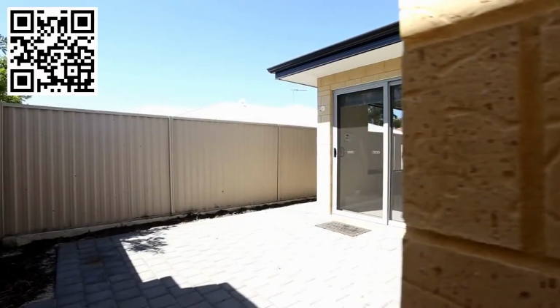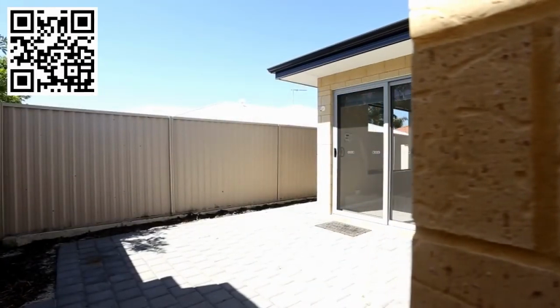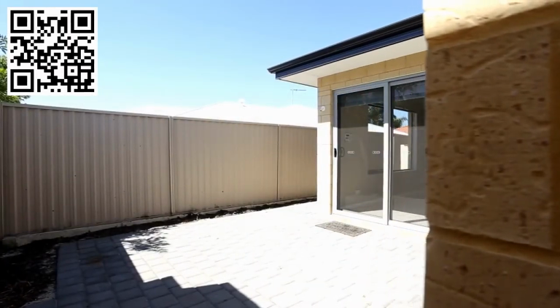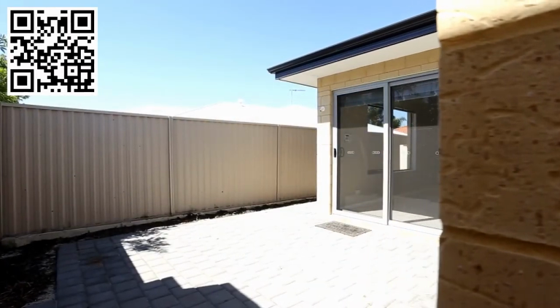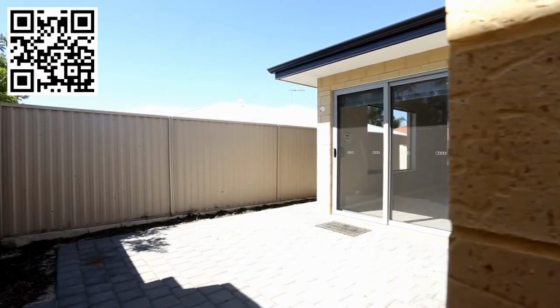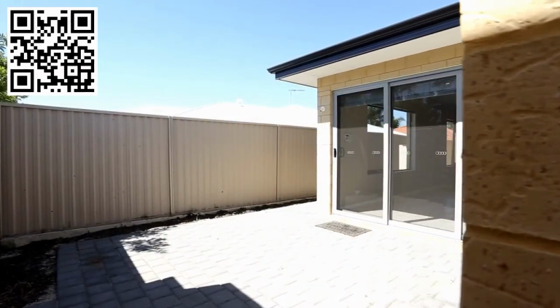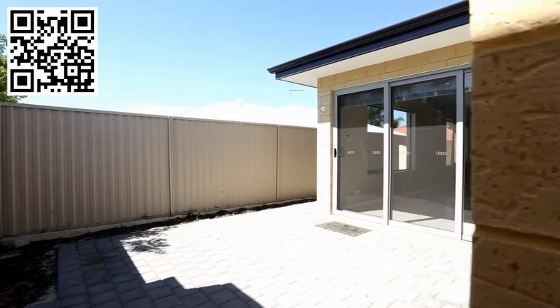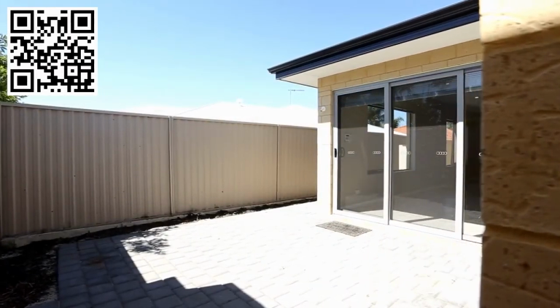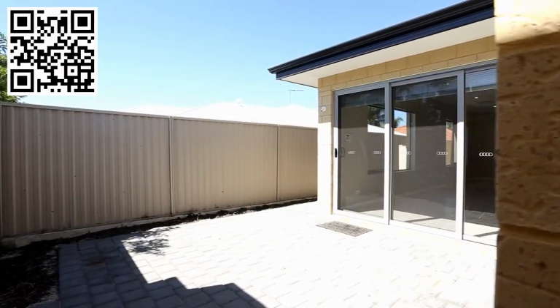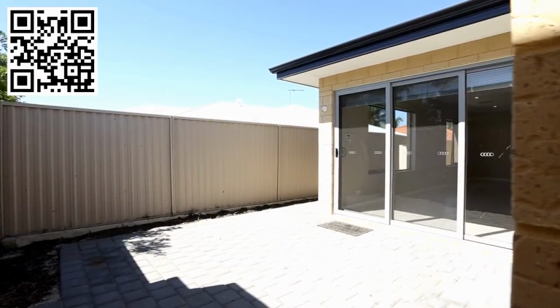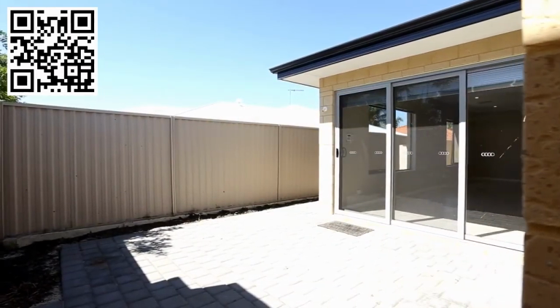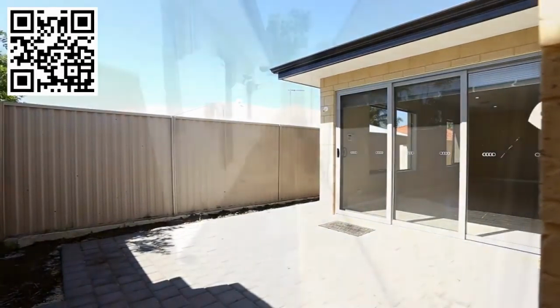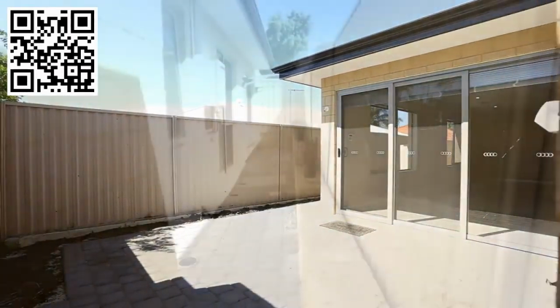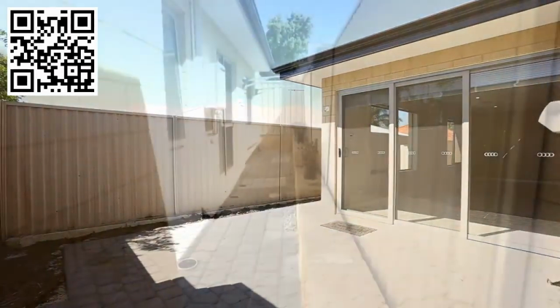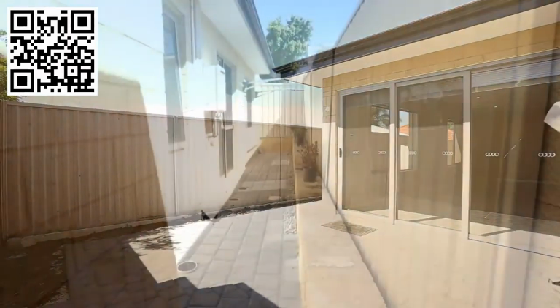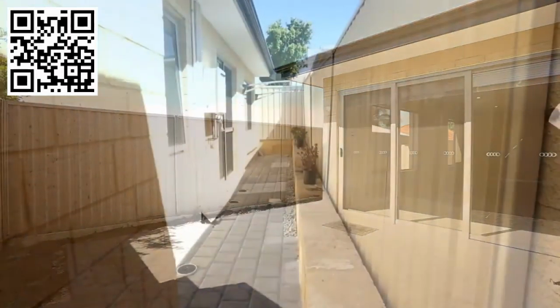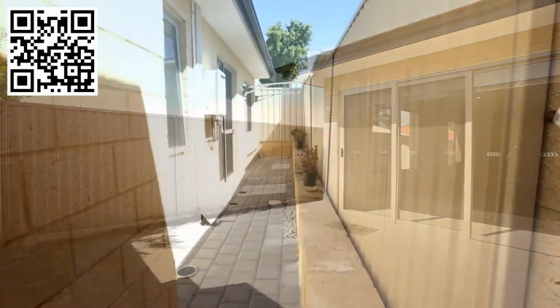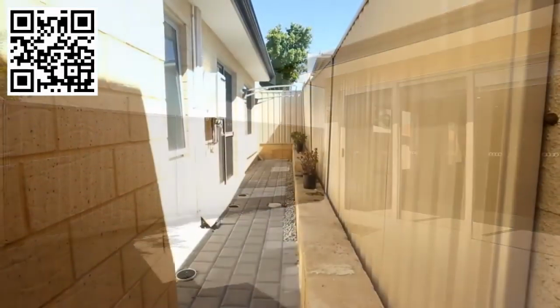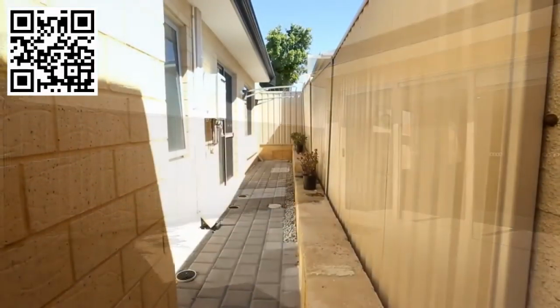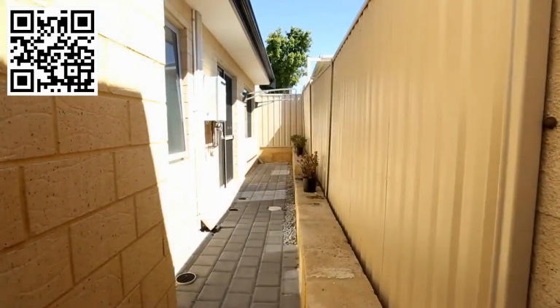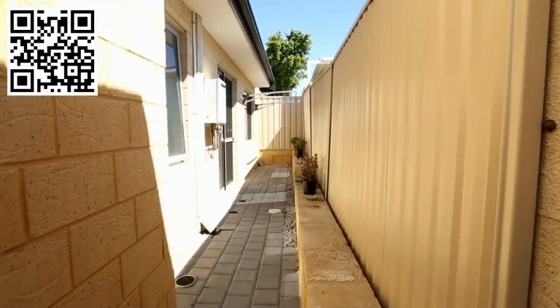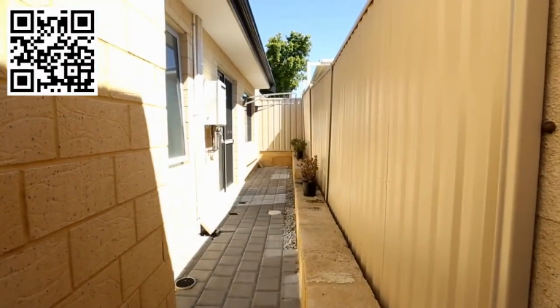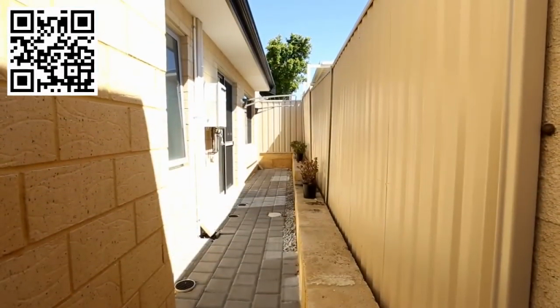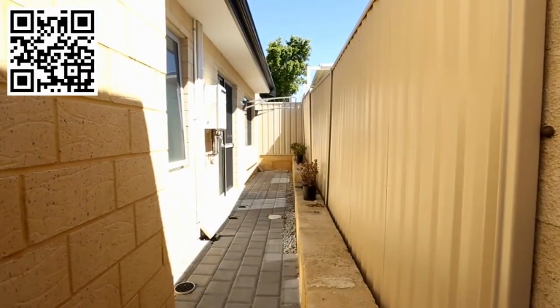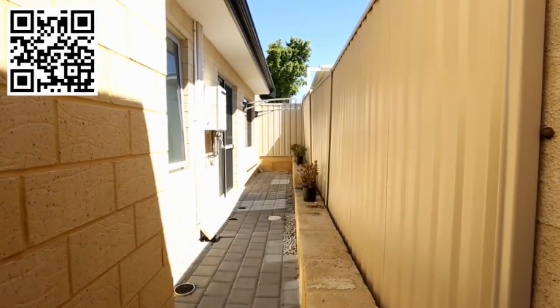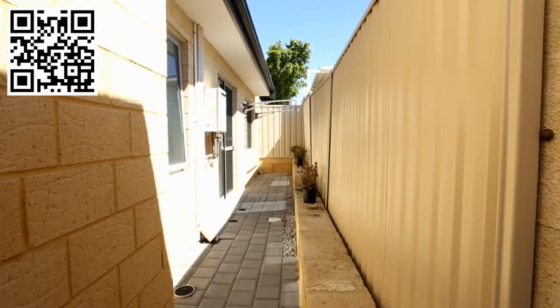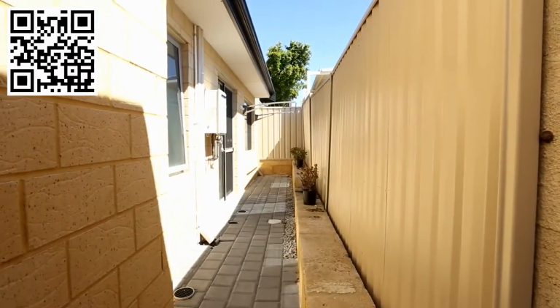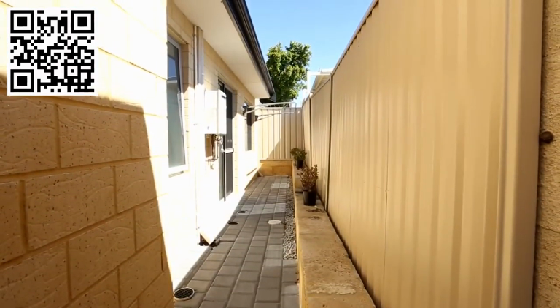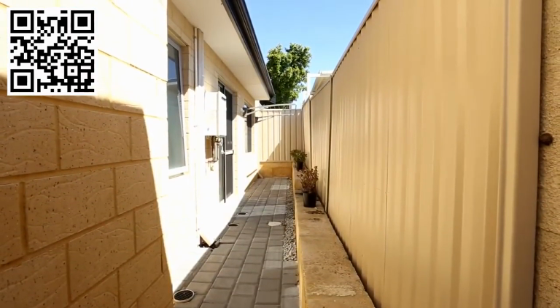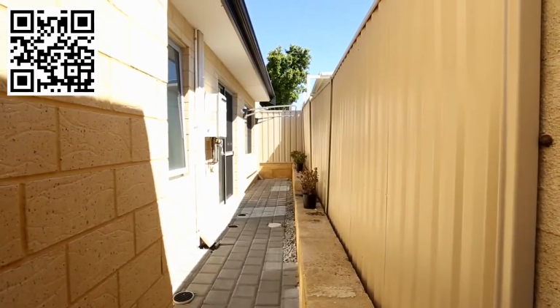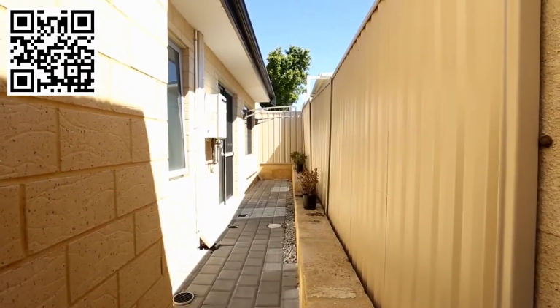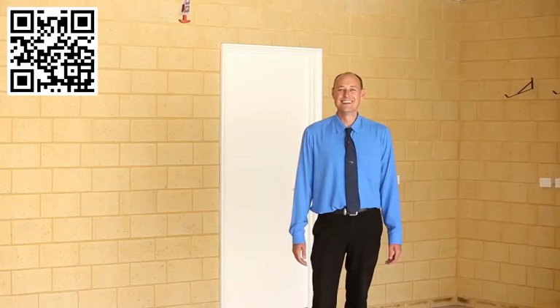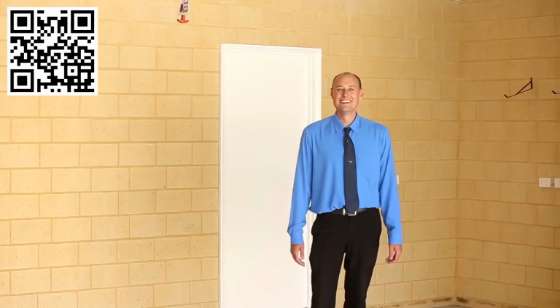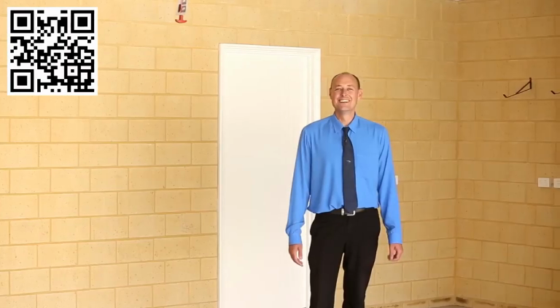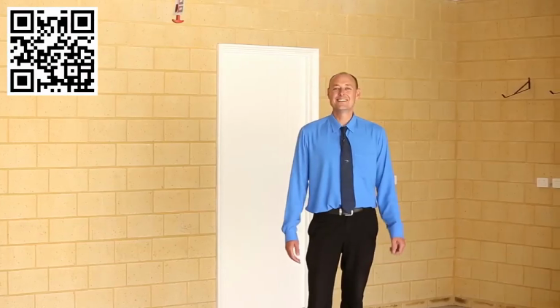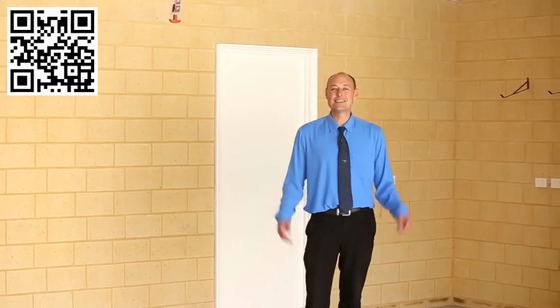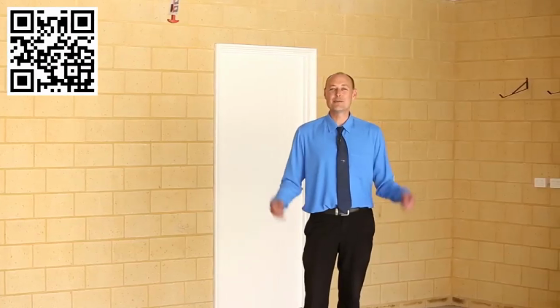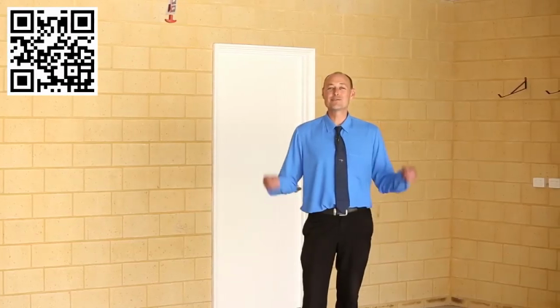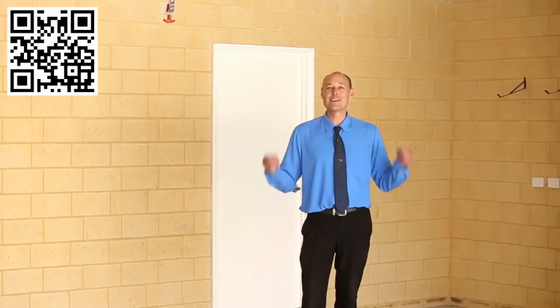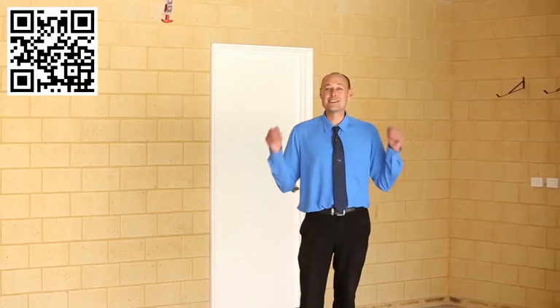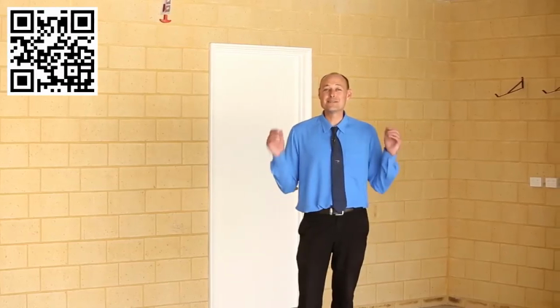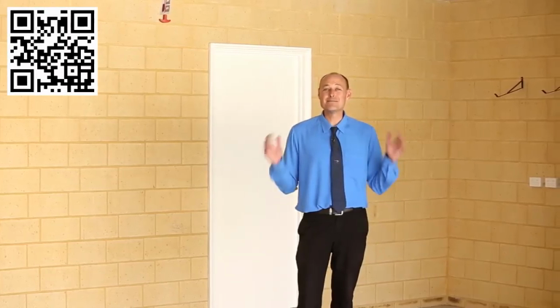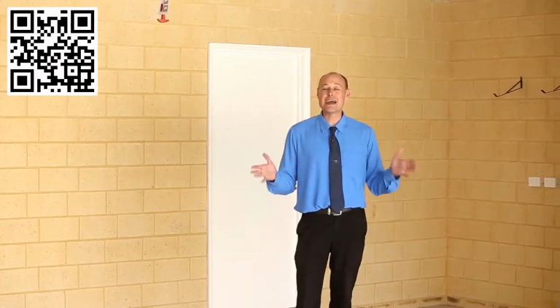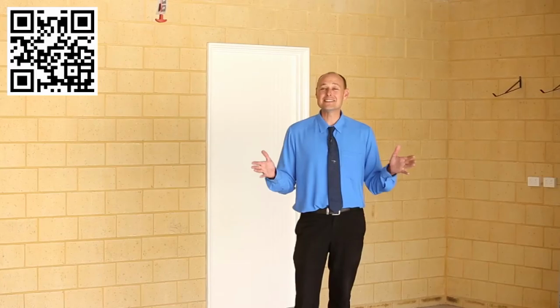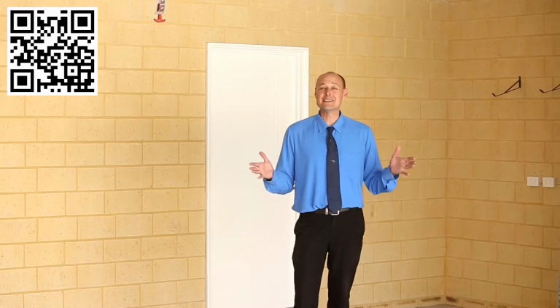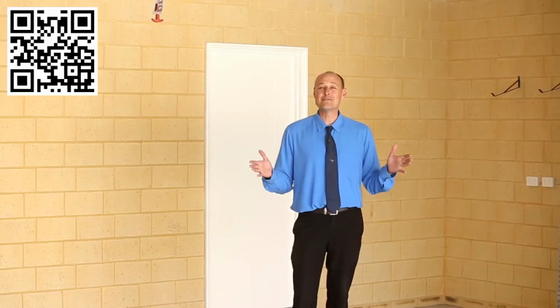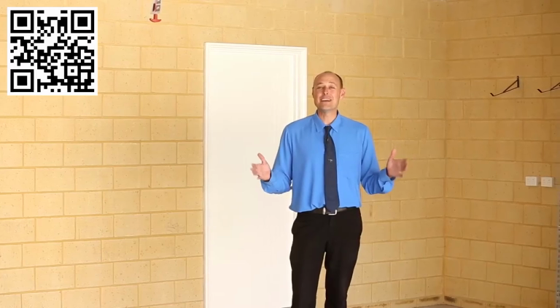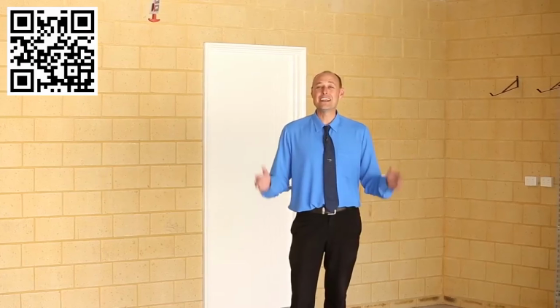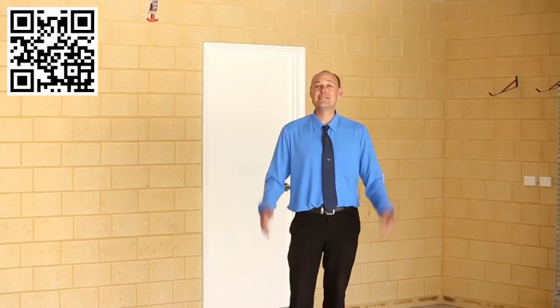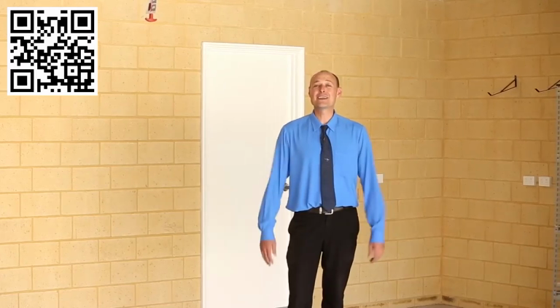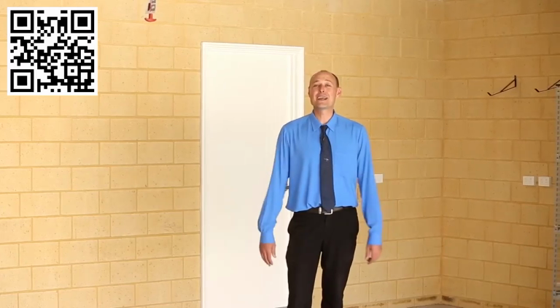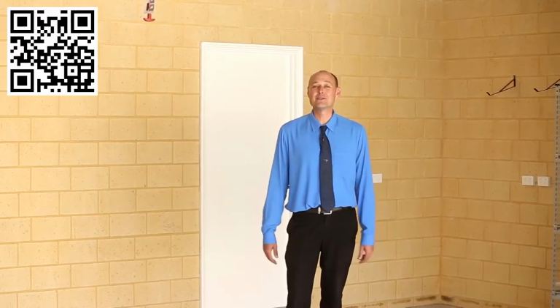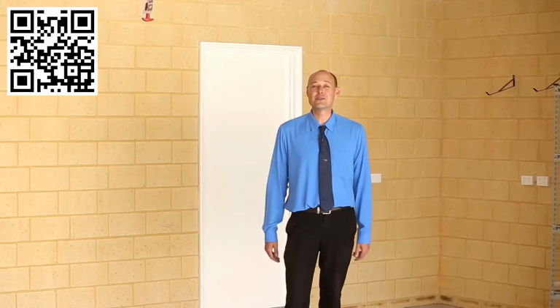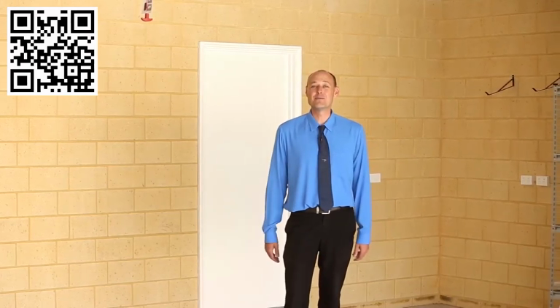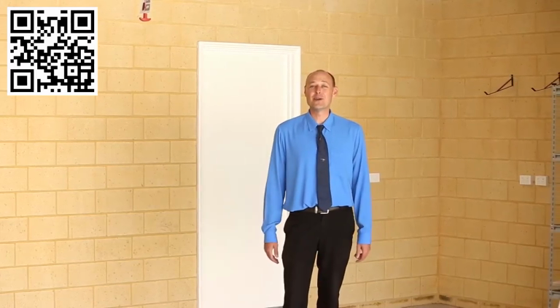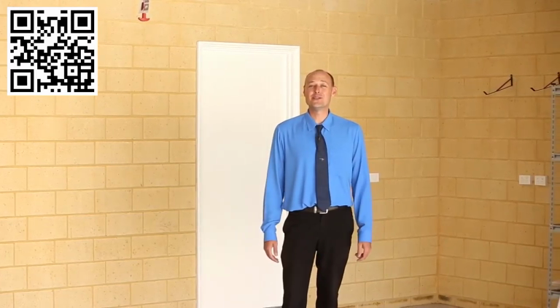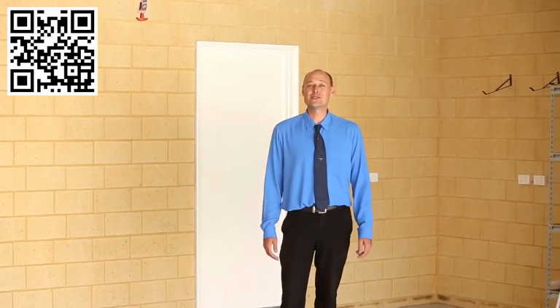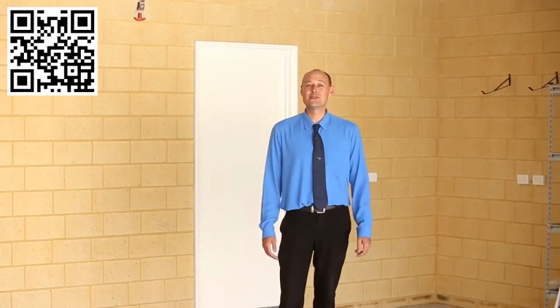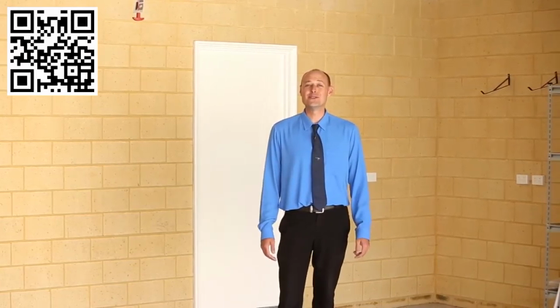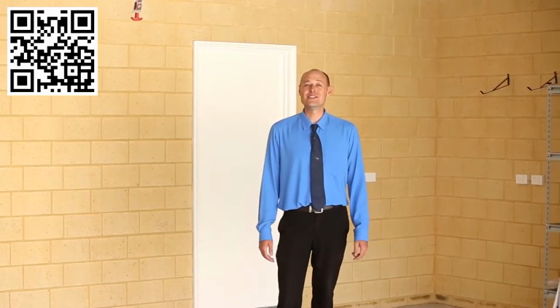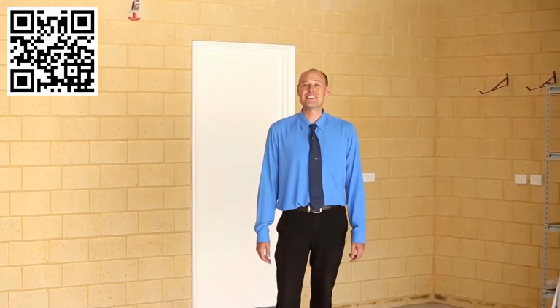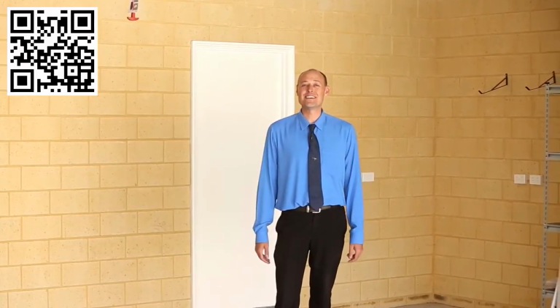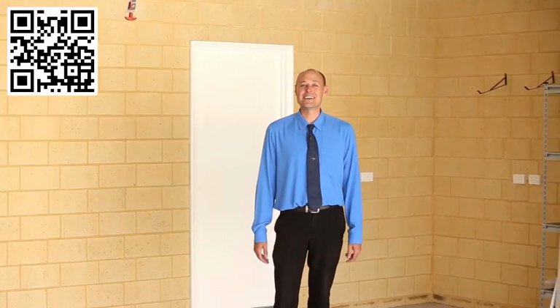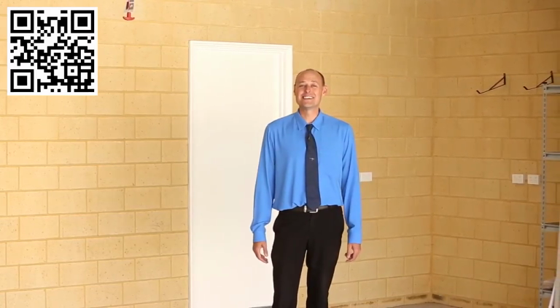Outside the home, you'll find this low maintenance courtyard. This double garage is massive and even comes with a bonus storage area.